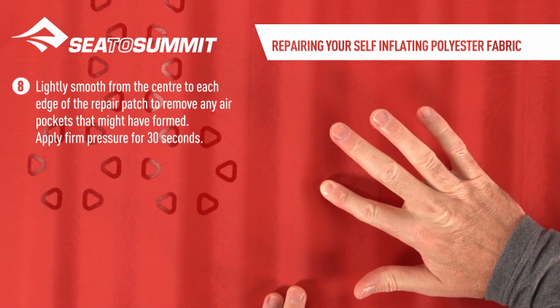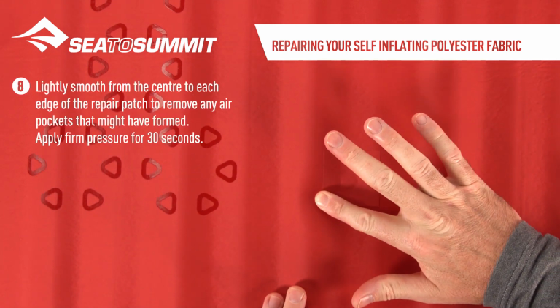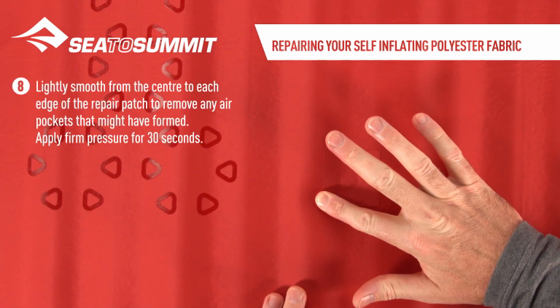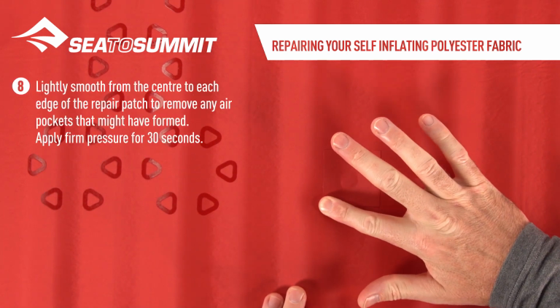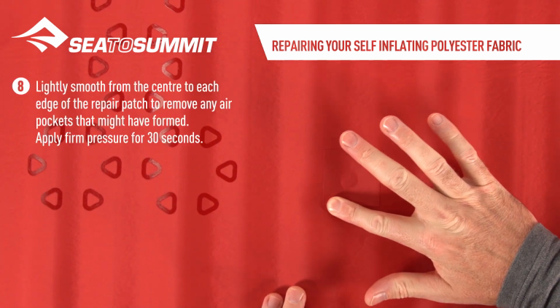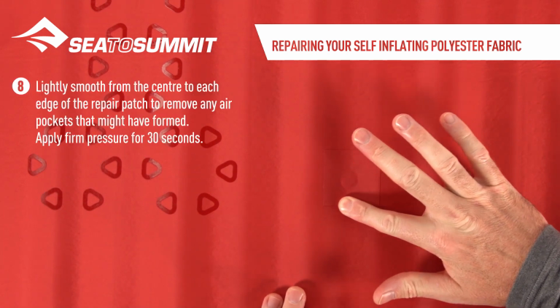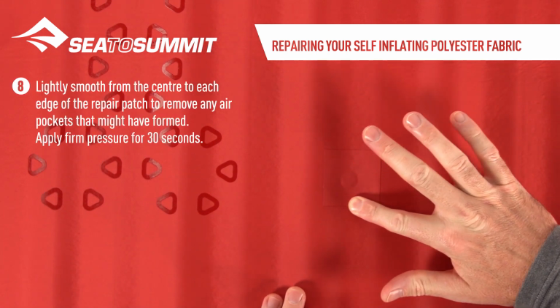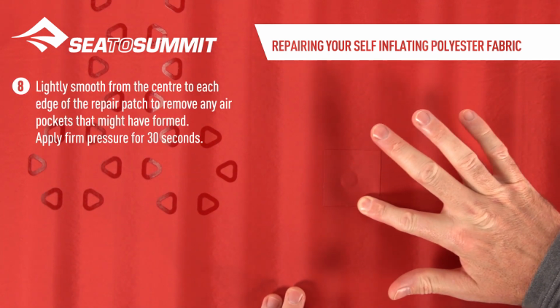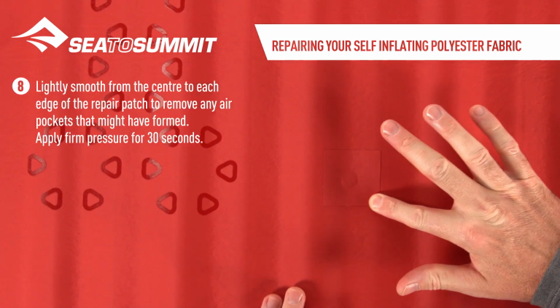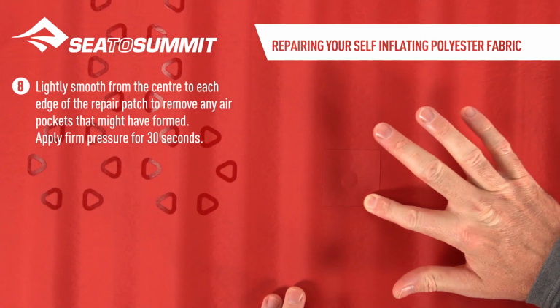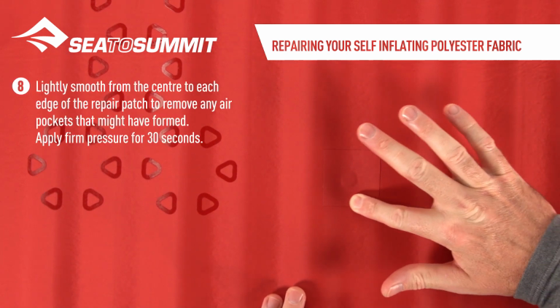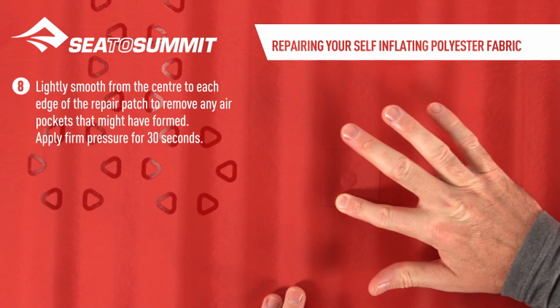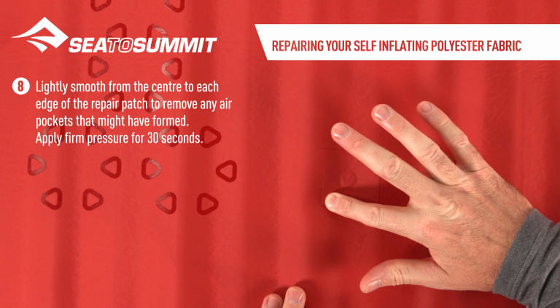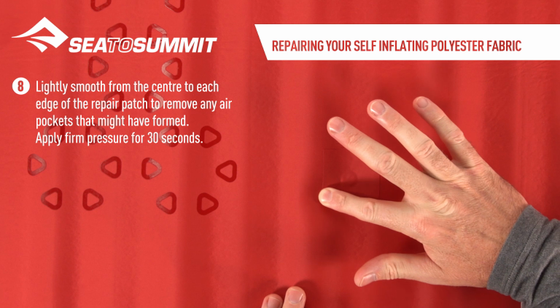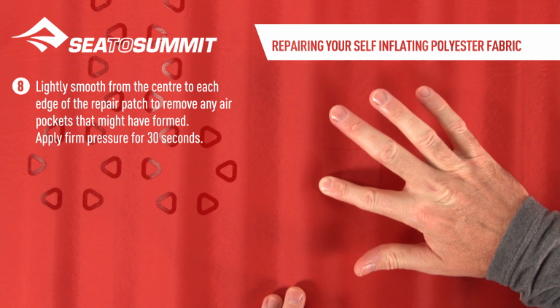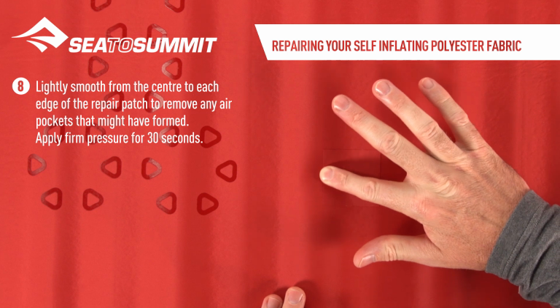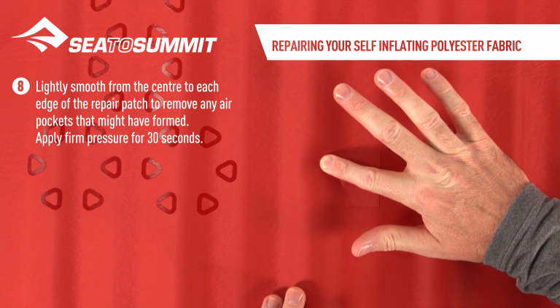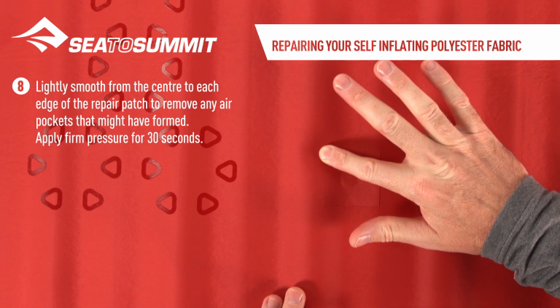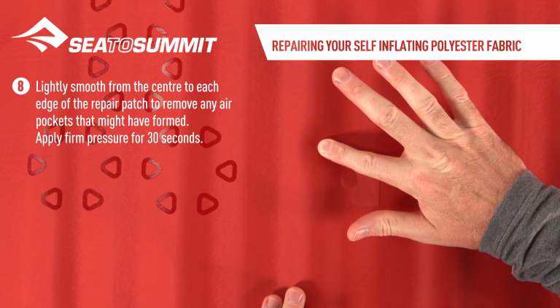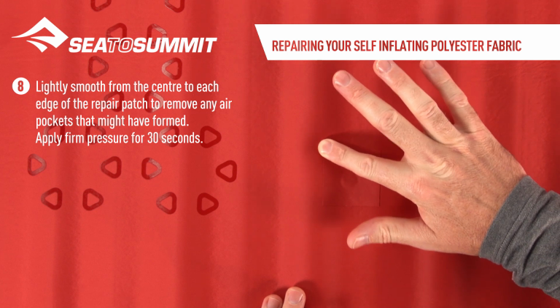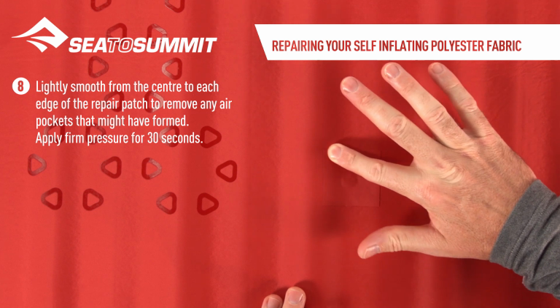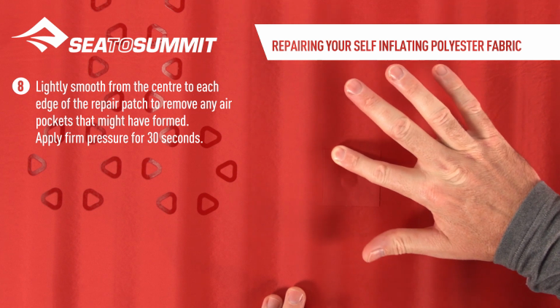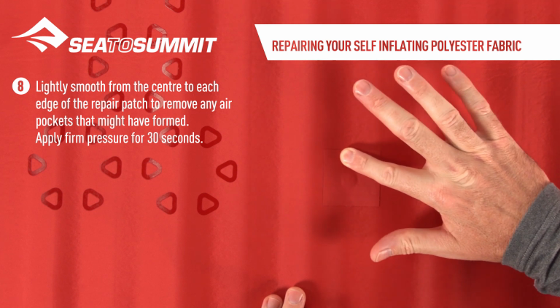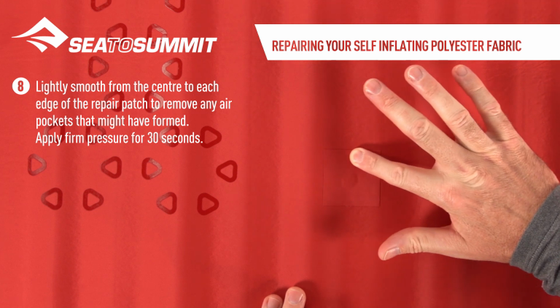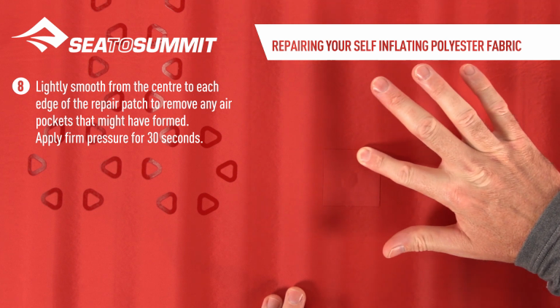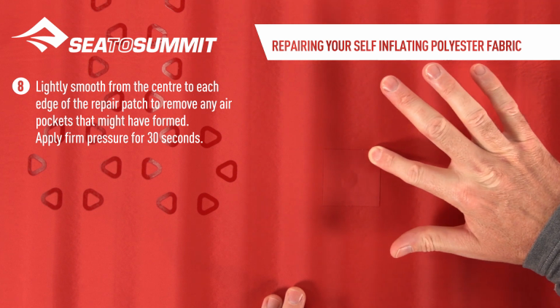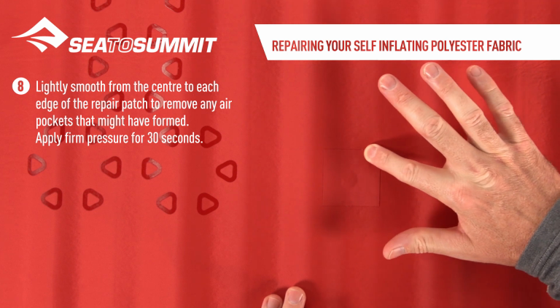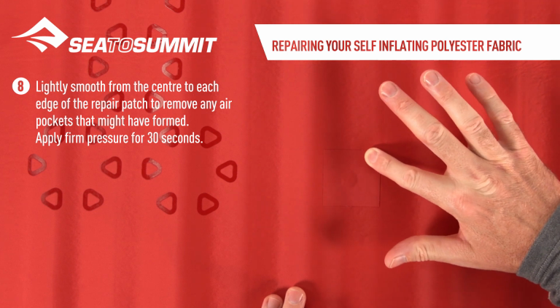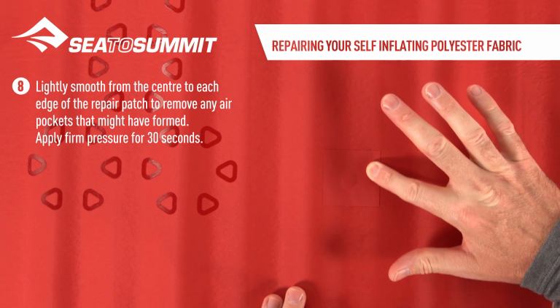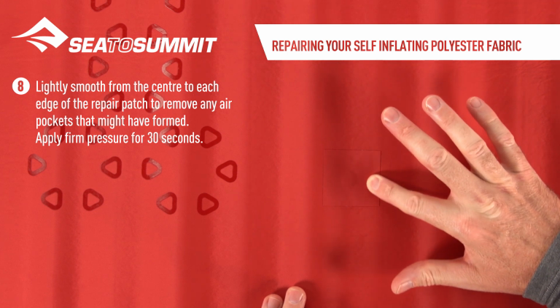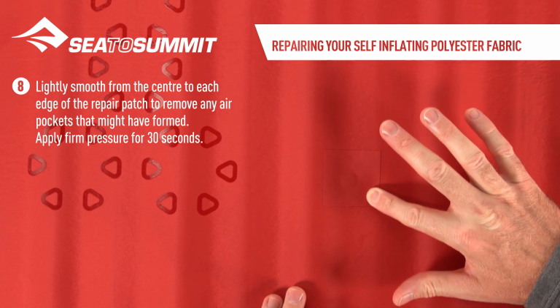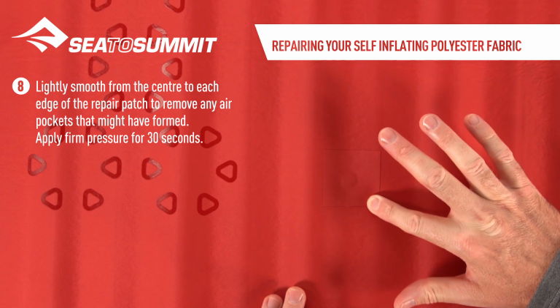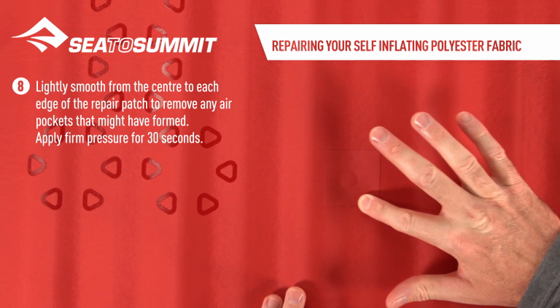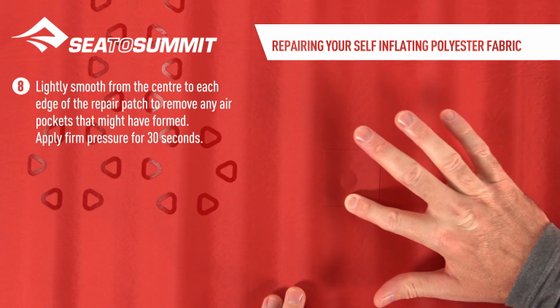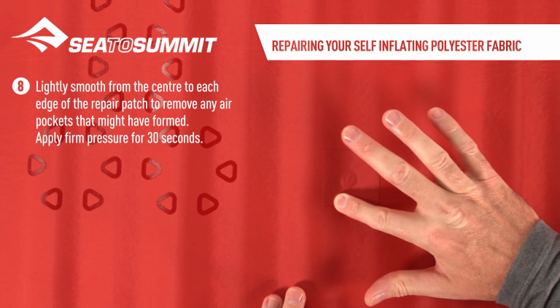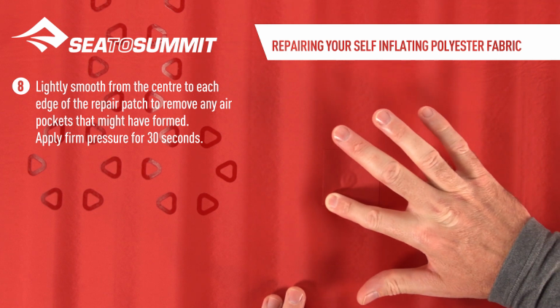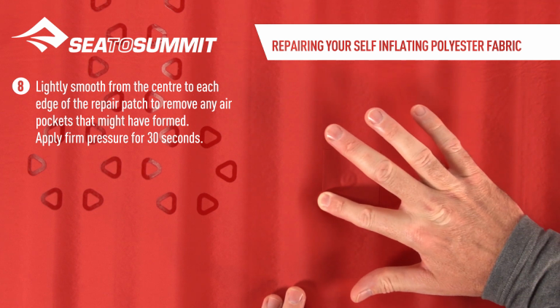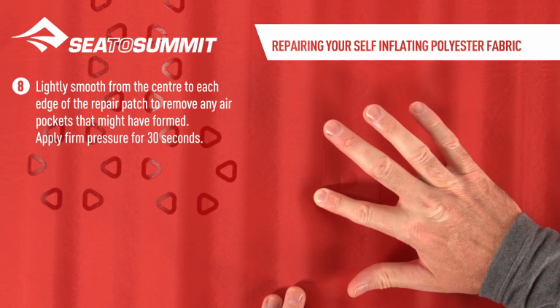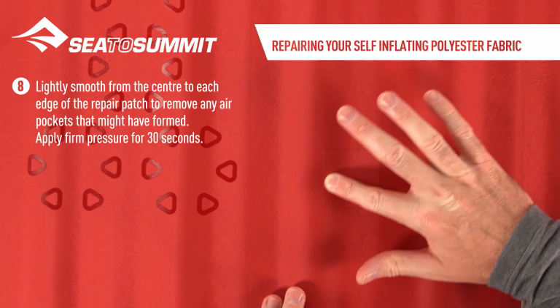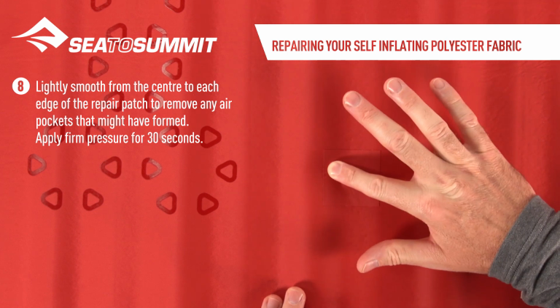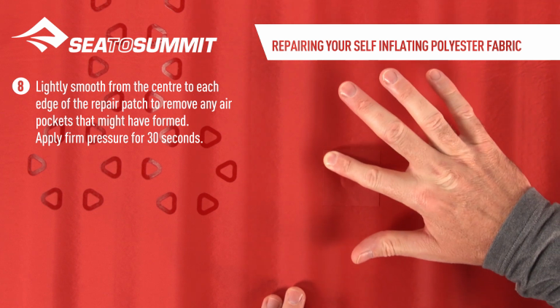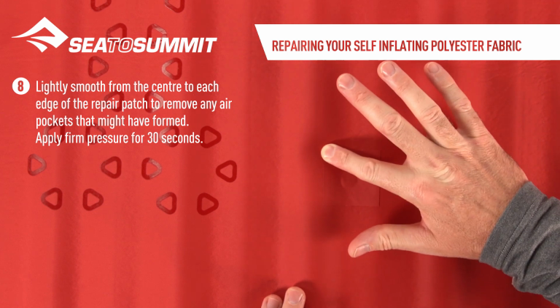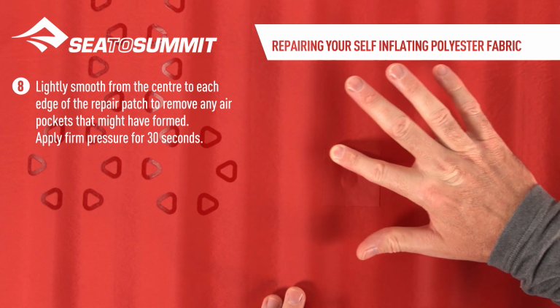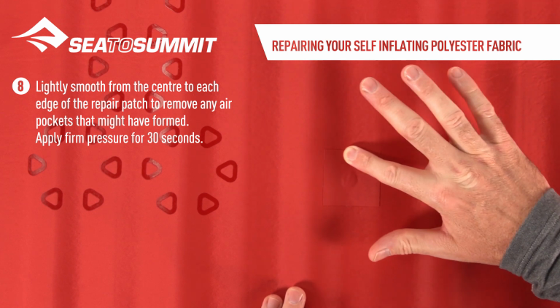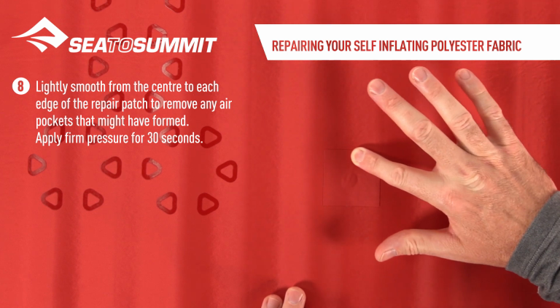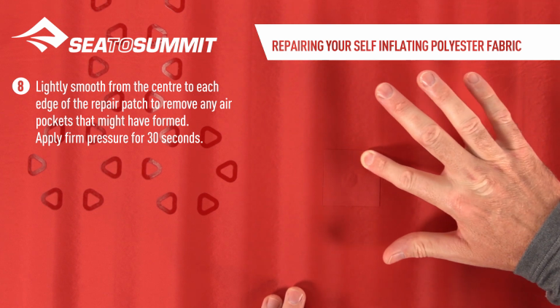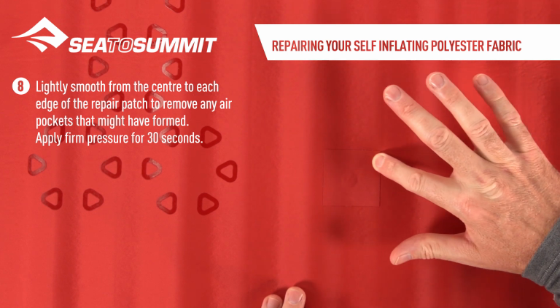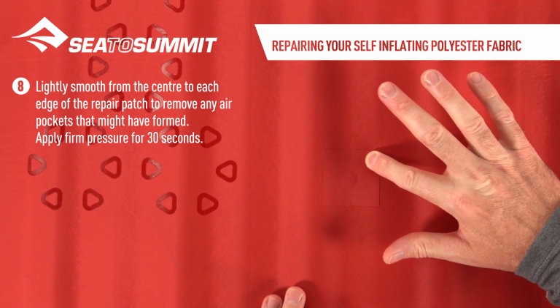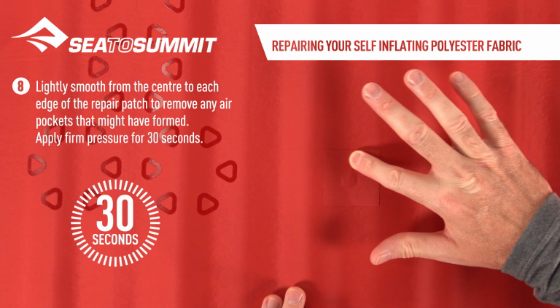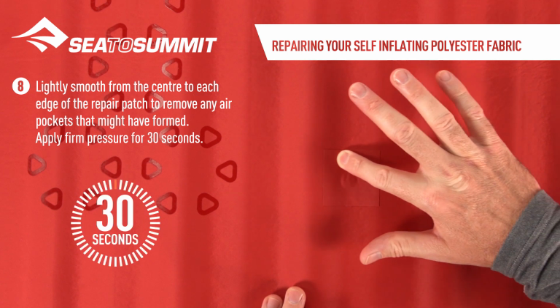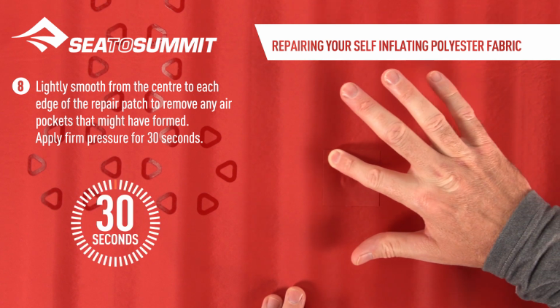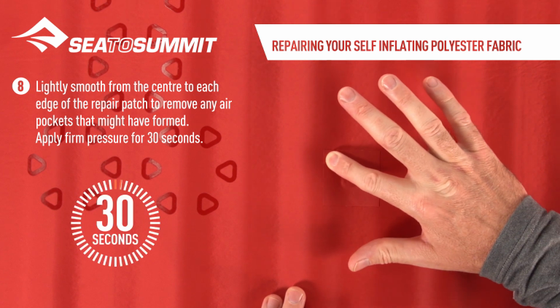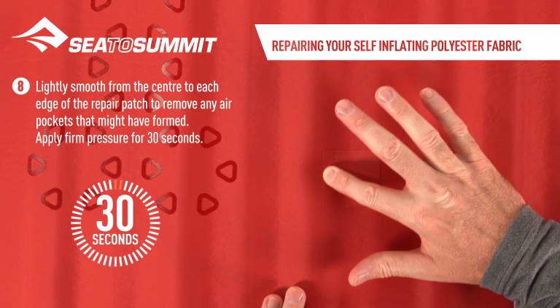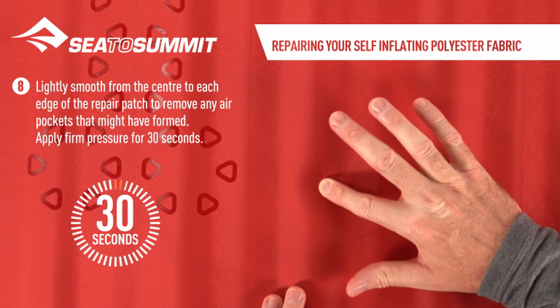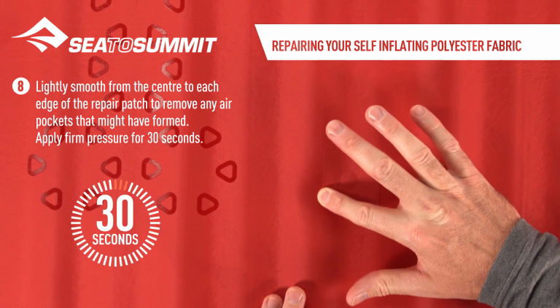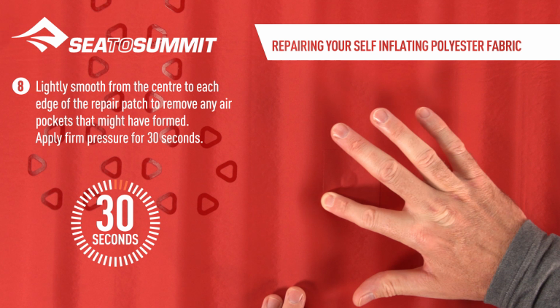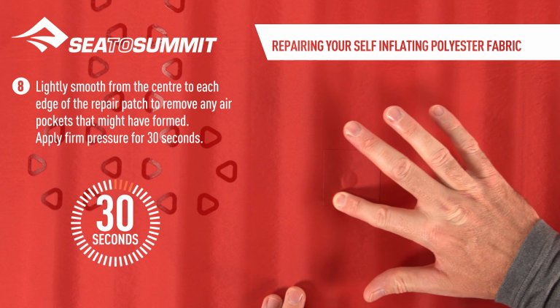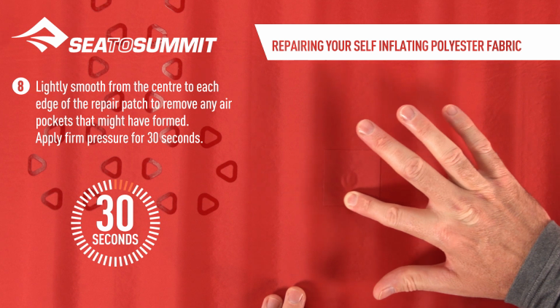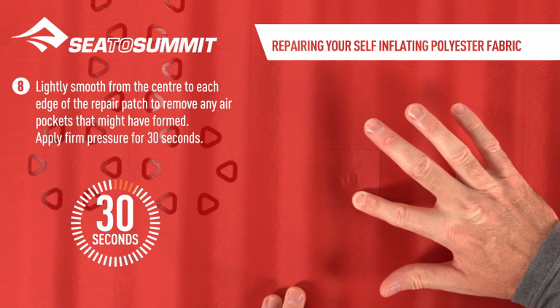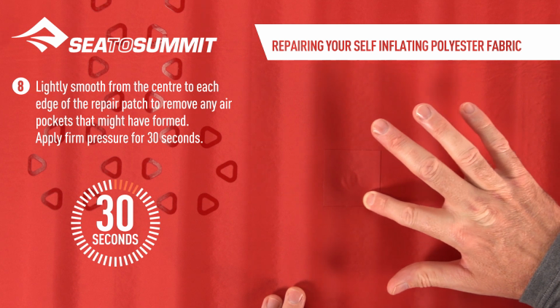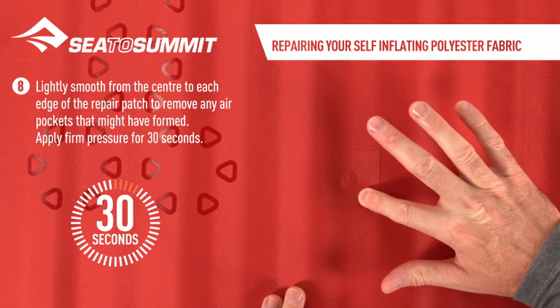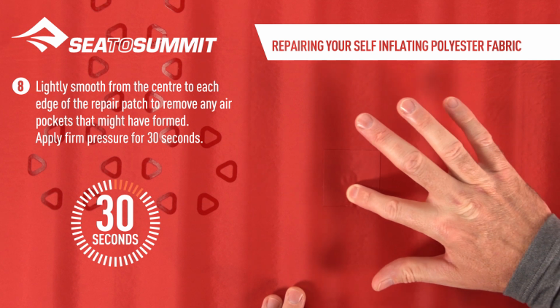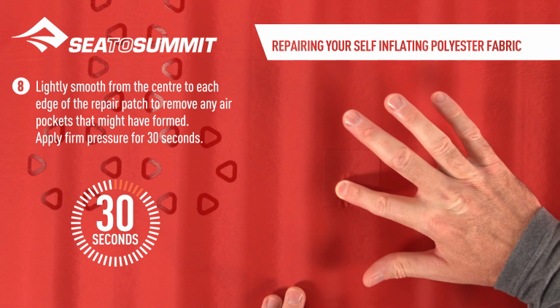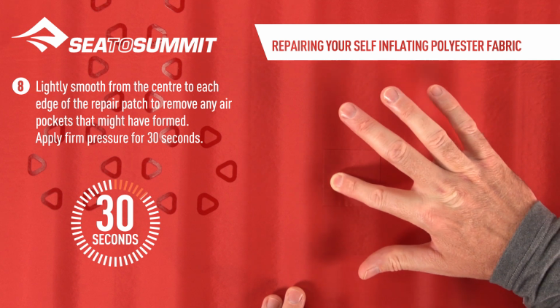Lightly smooth from the center to each edge of the repair patch to remove any air pockets that might have formed. Apply firm pressure for 30 seconds.